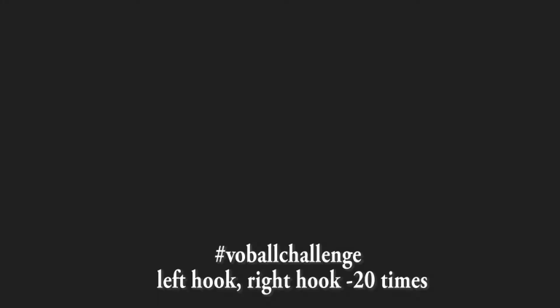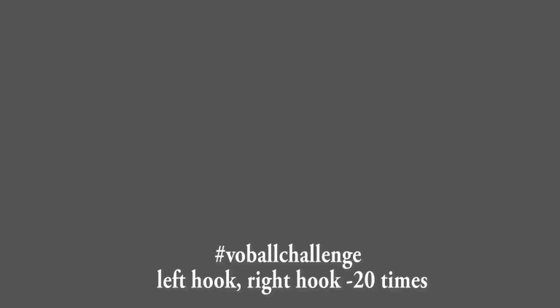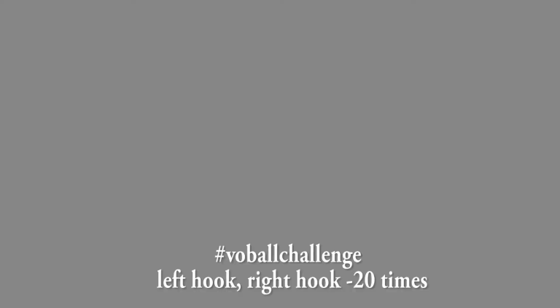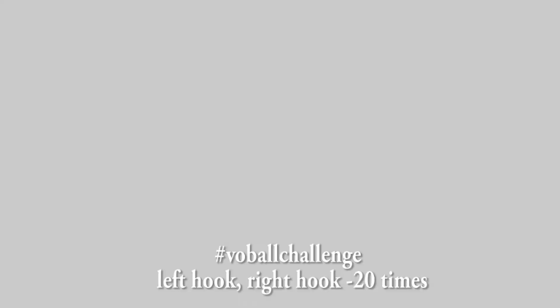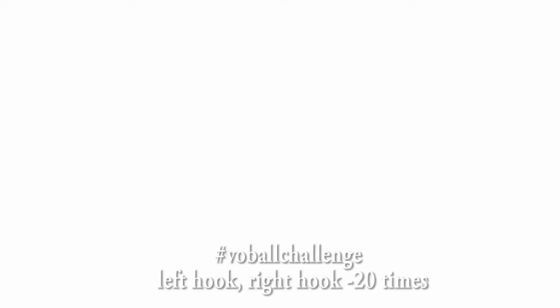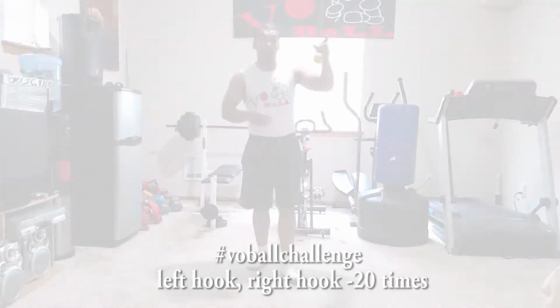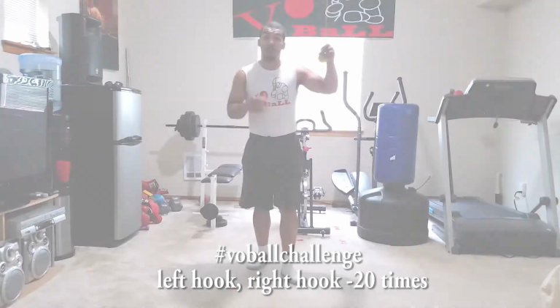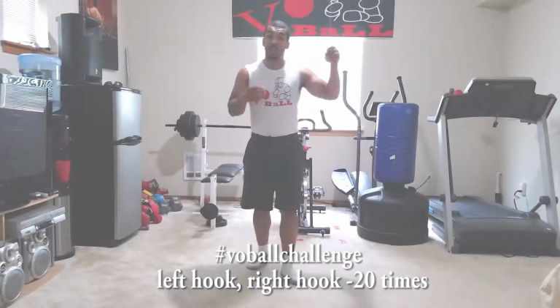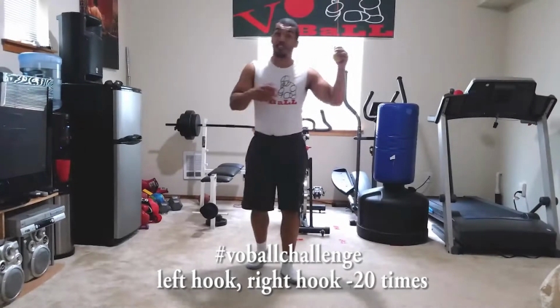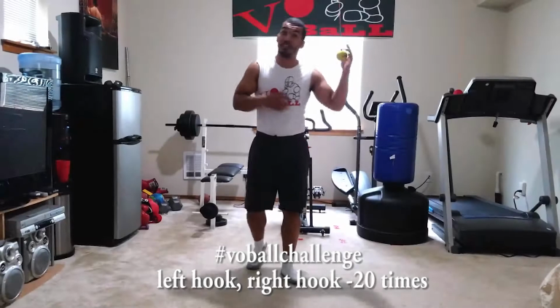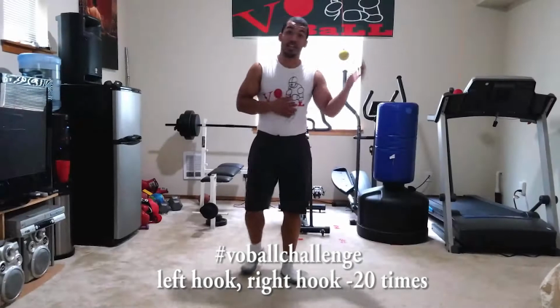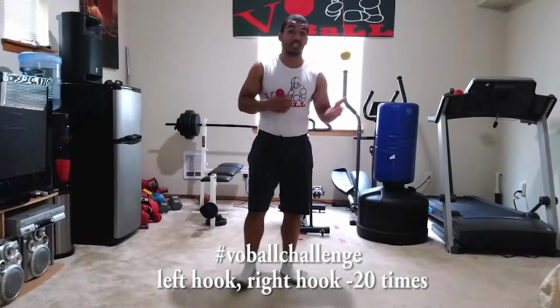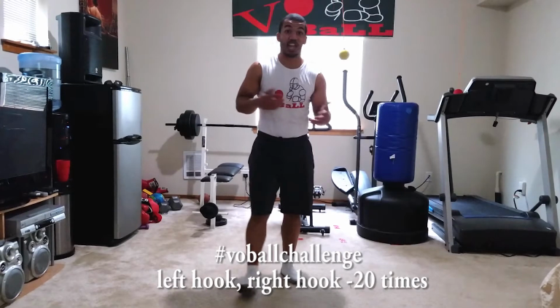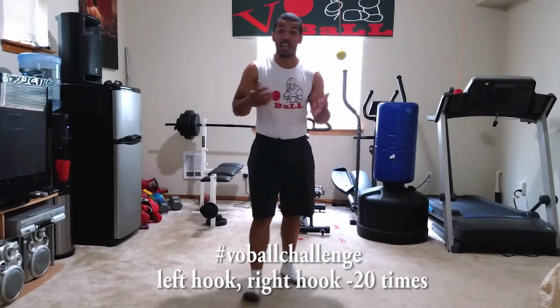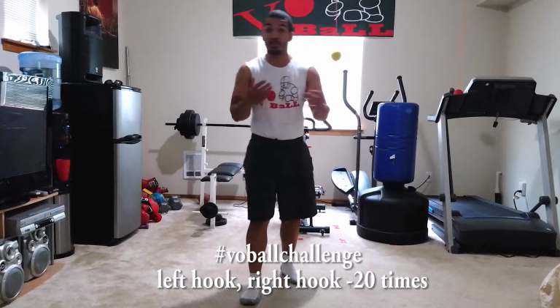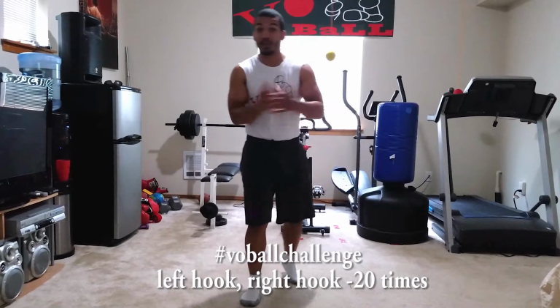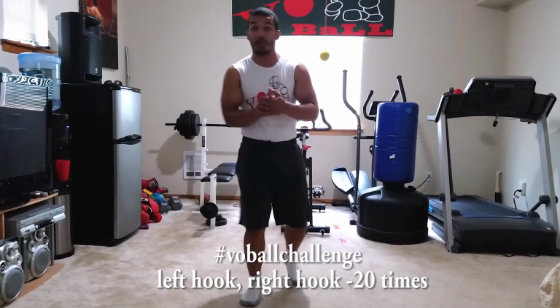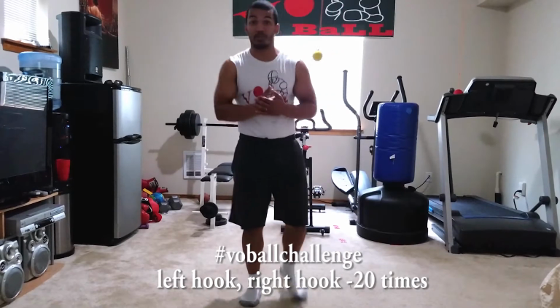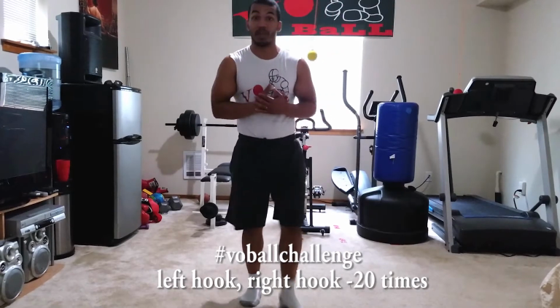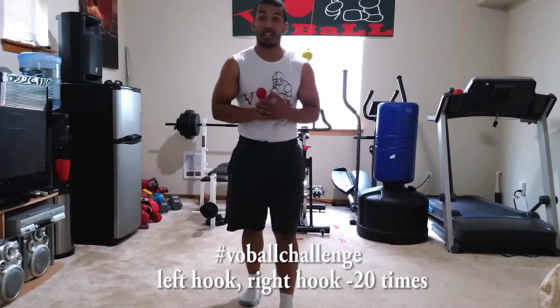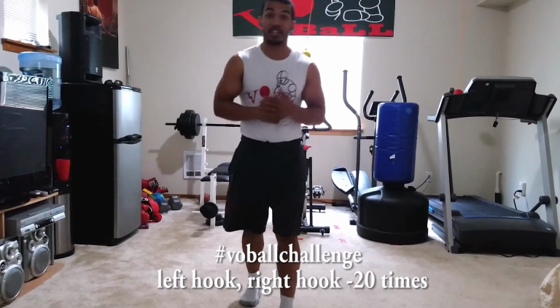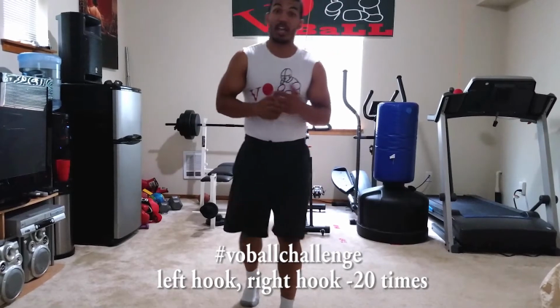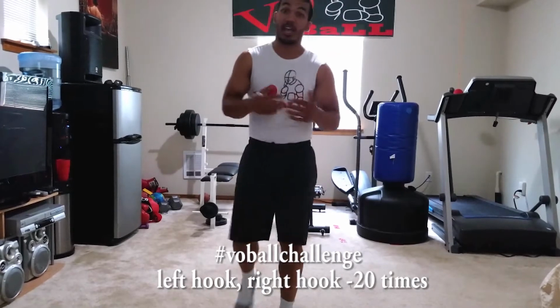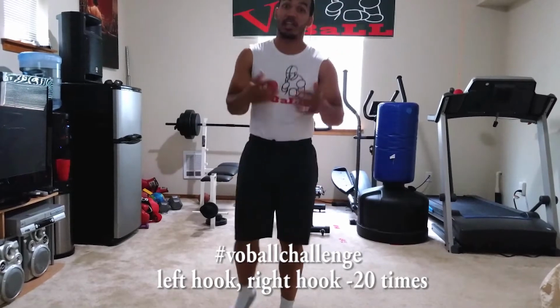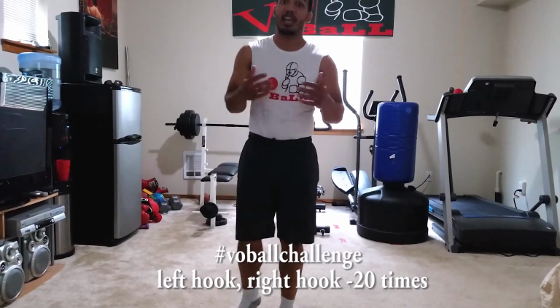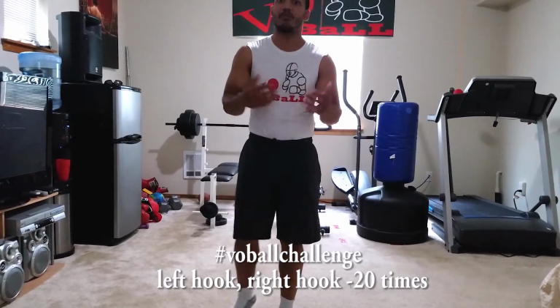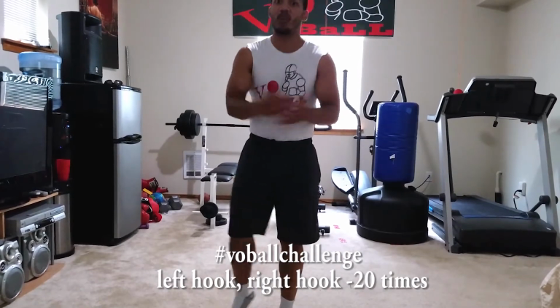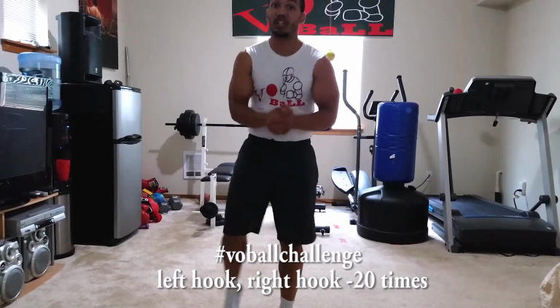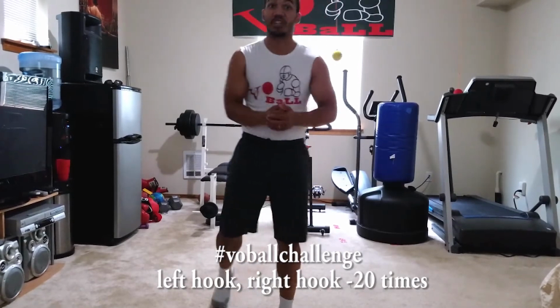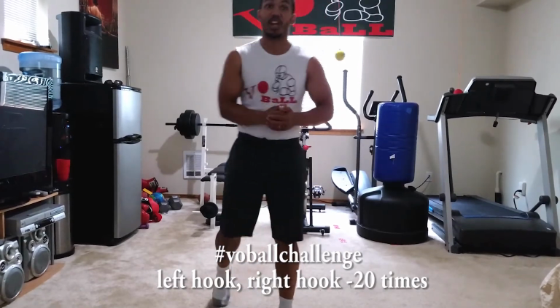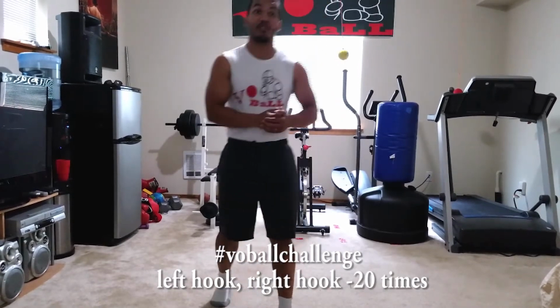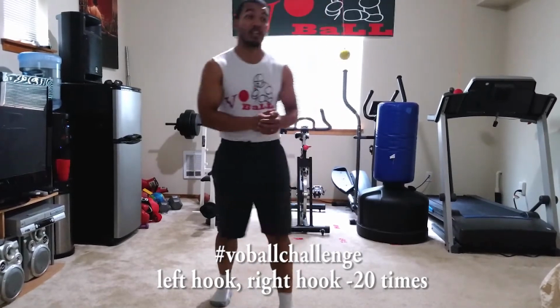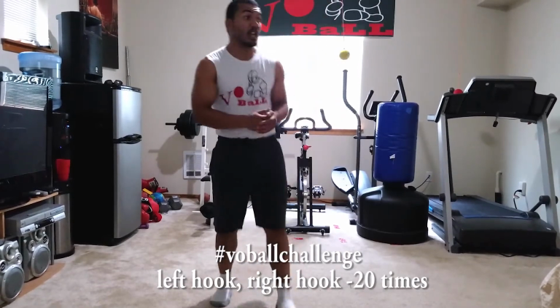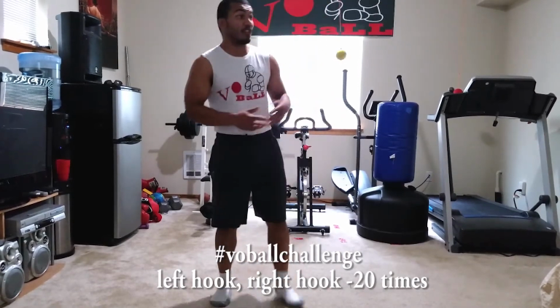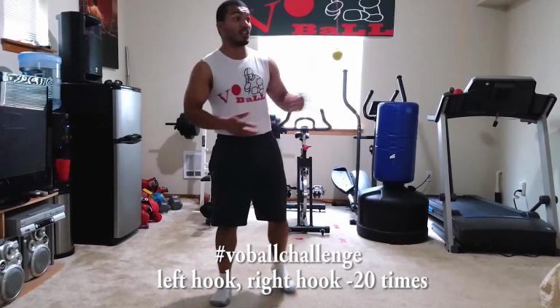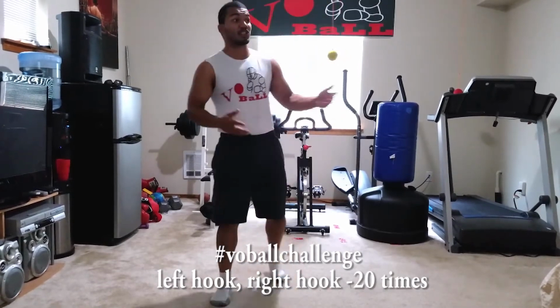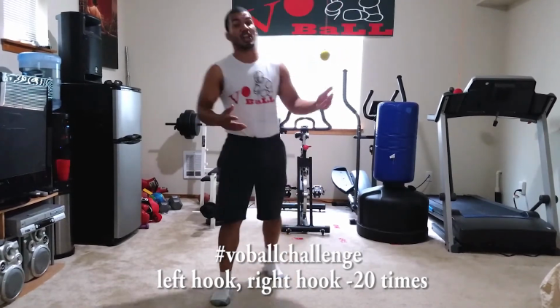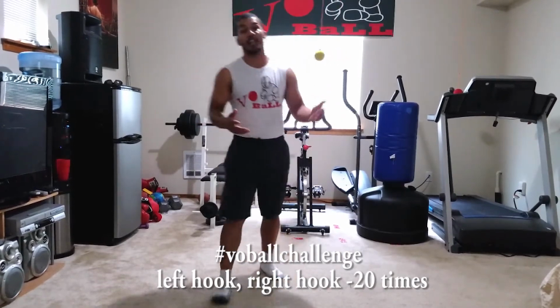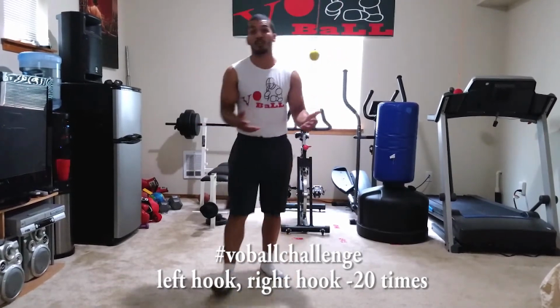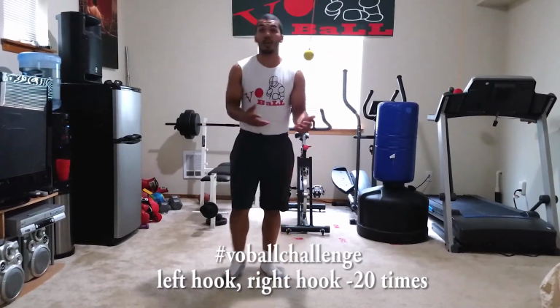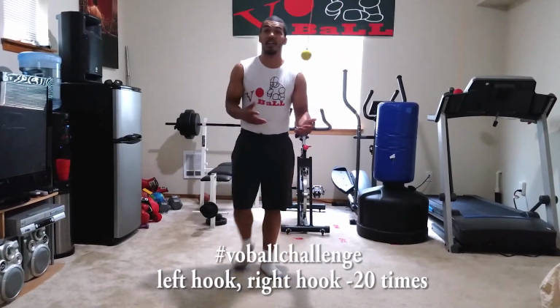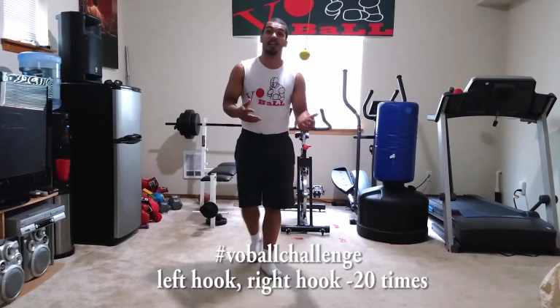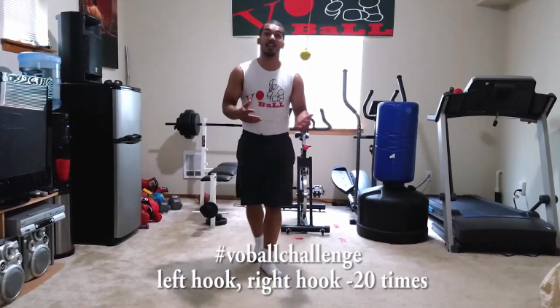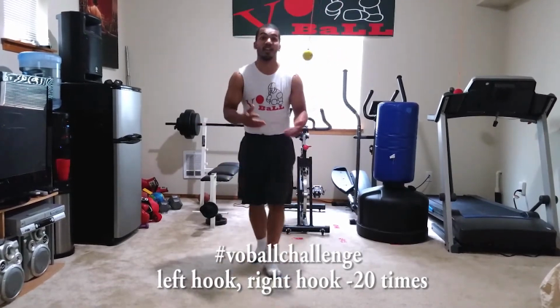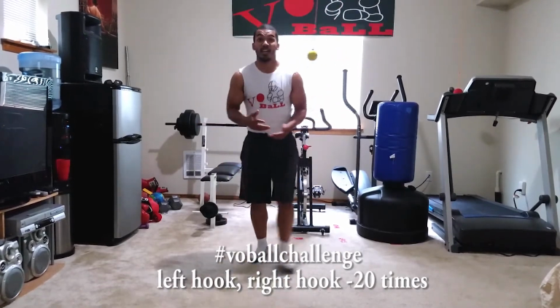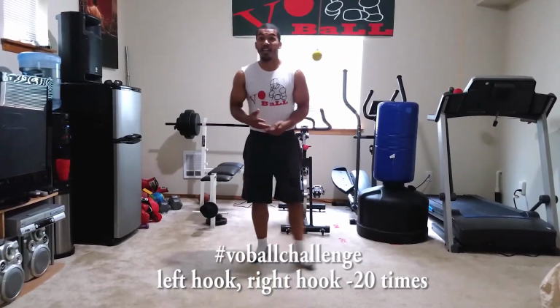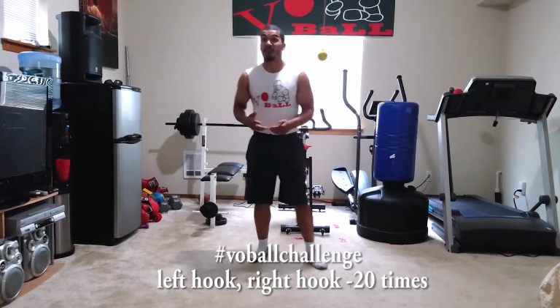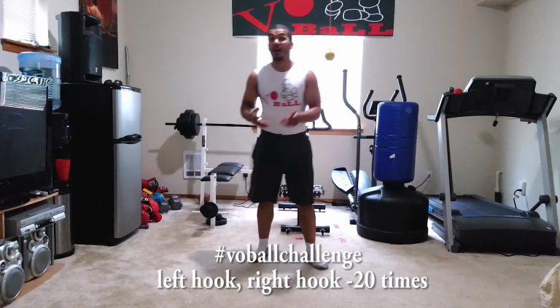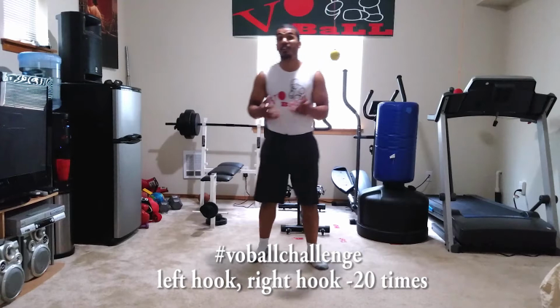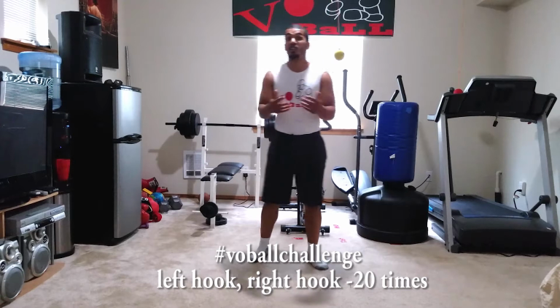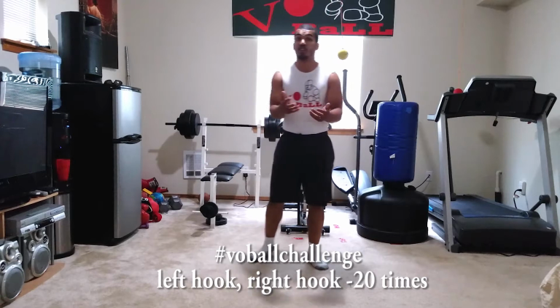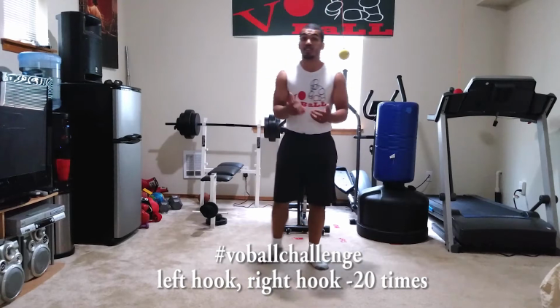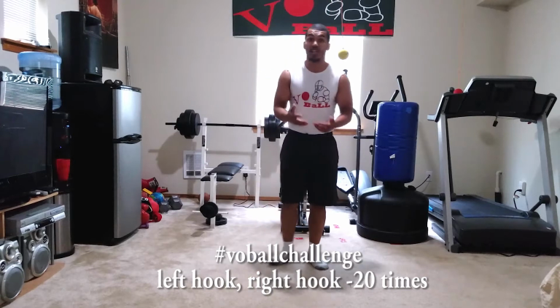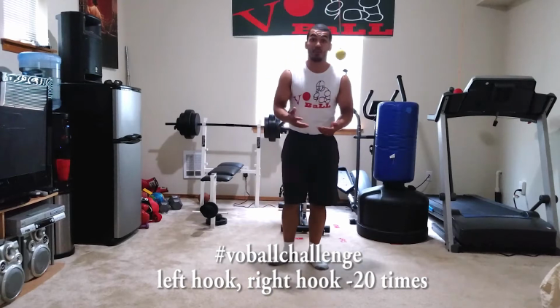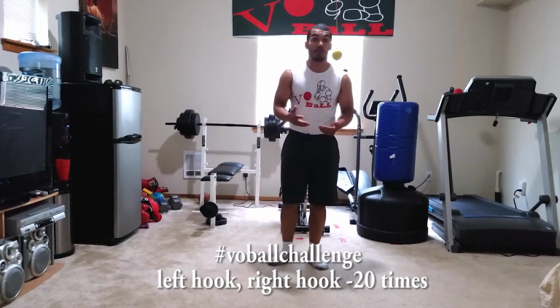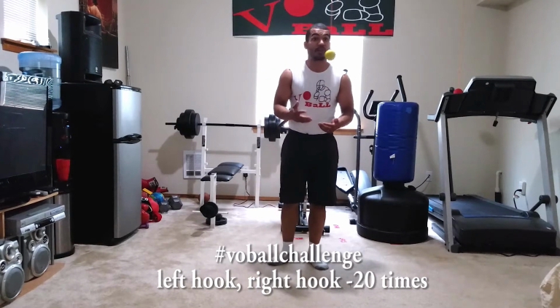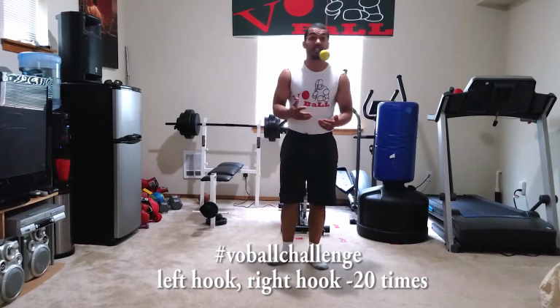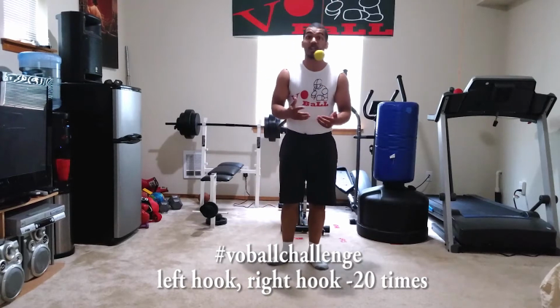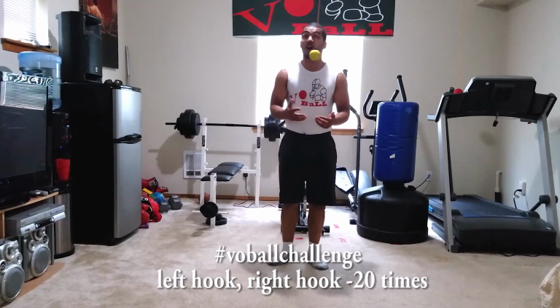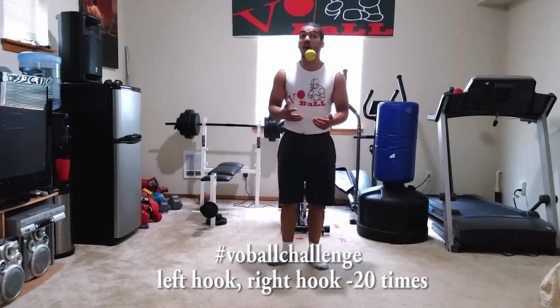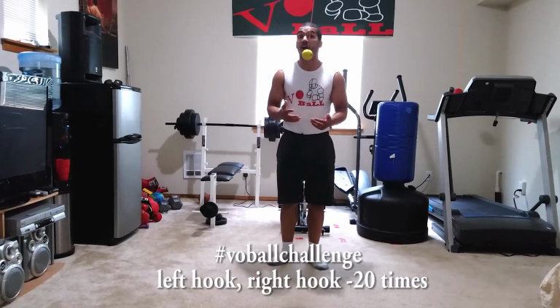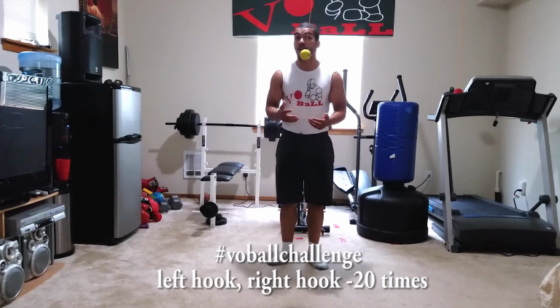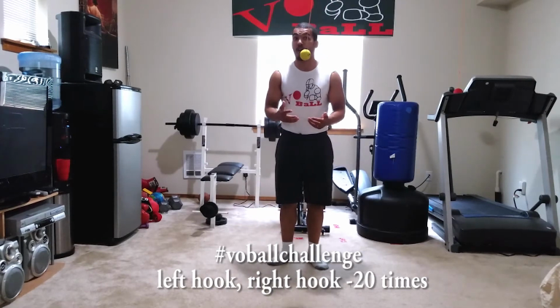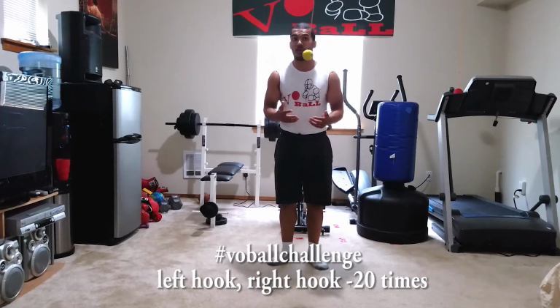All right, we got the next challenge. My name is Manny, the AK47. This challenge right here, it might look simple, but it's hard. Oh, it's hard.